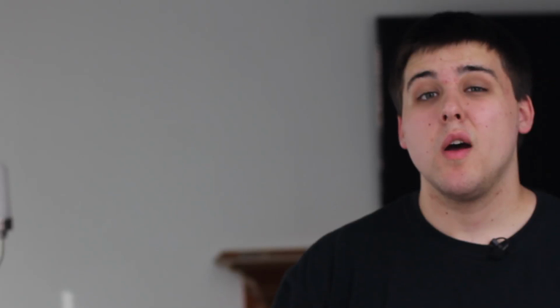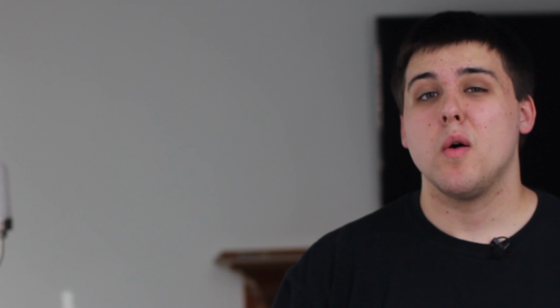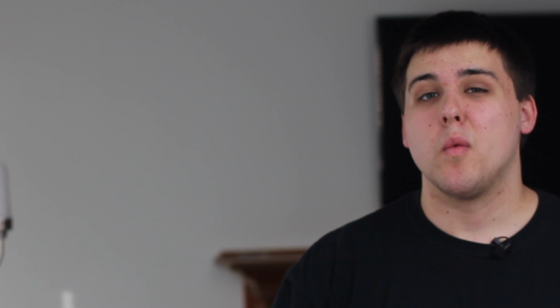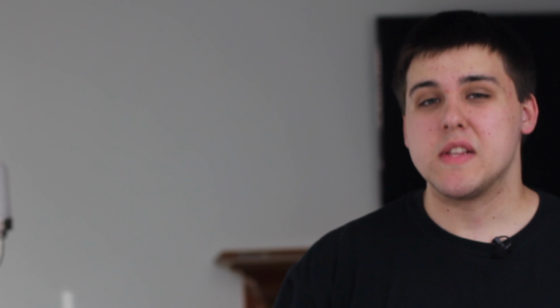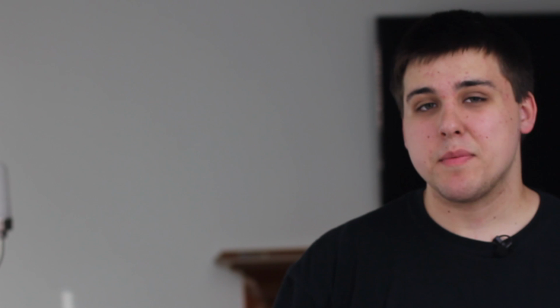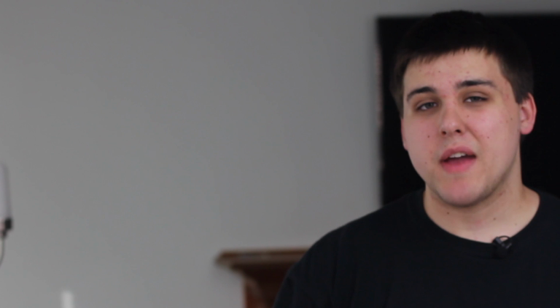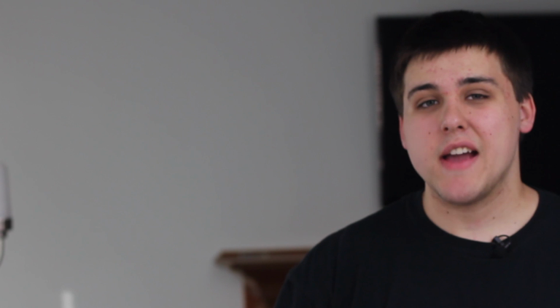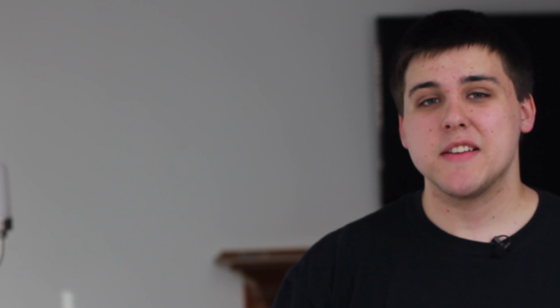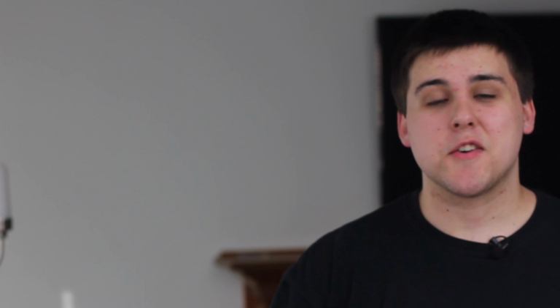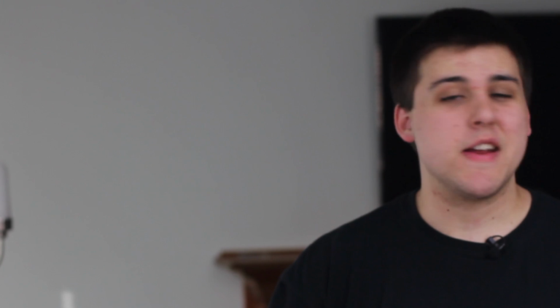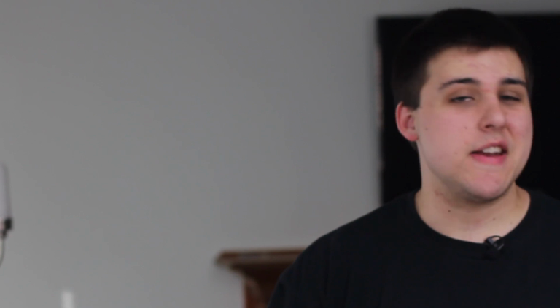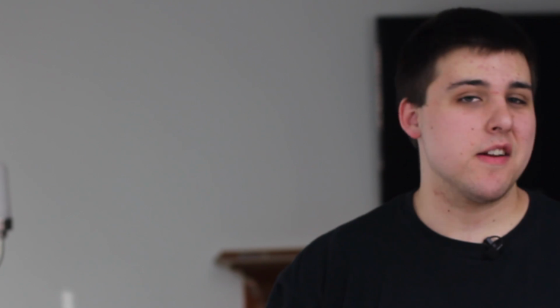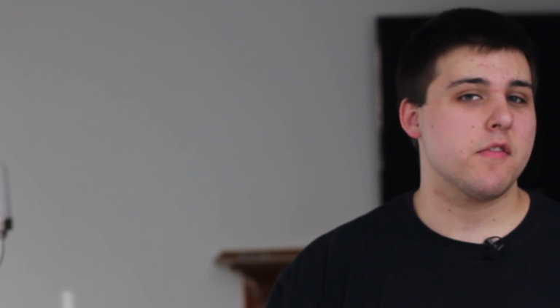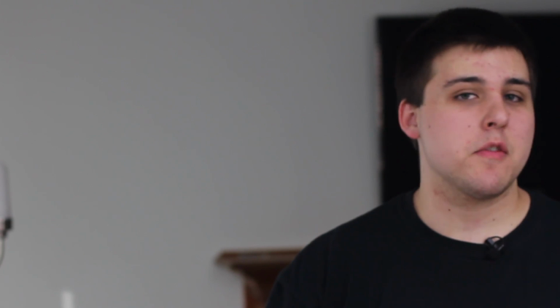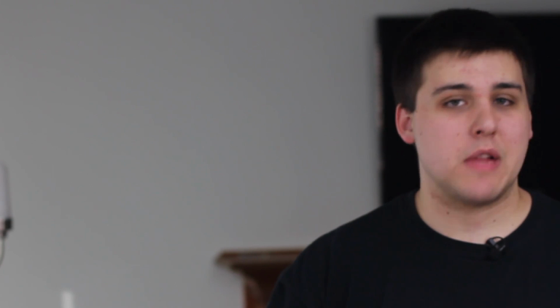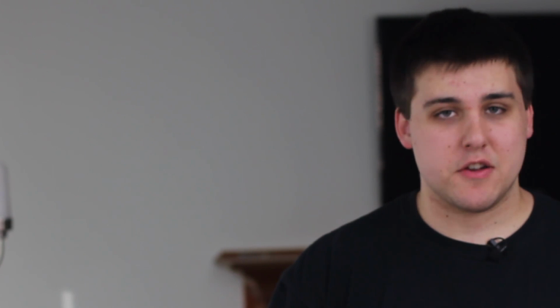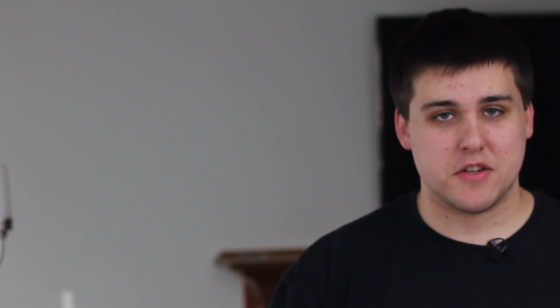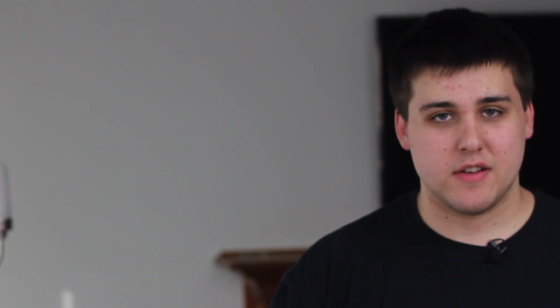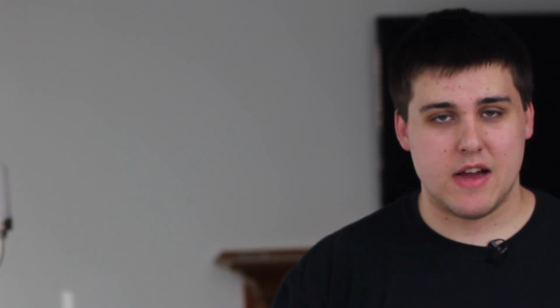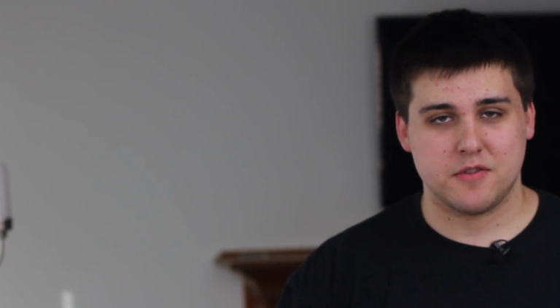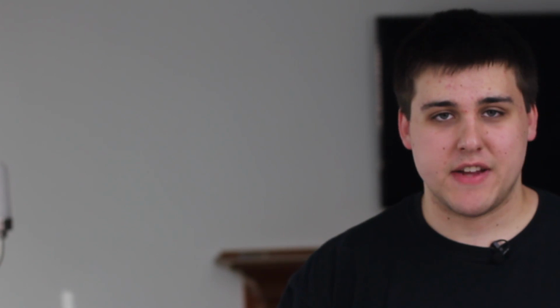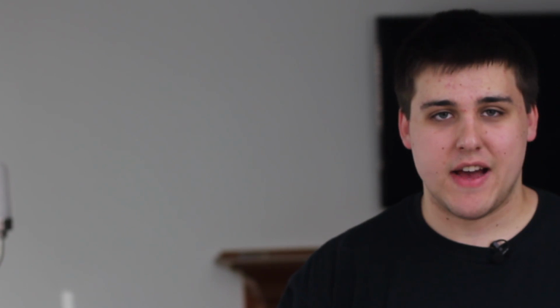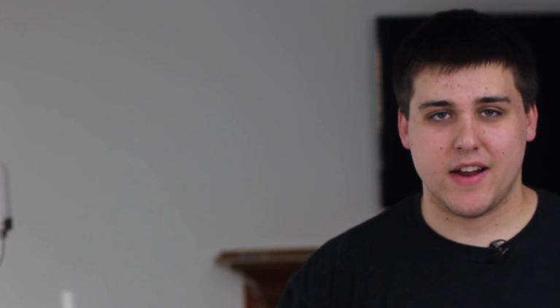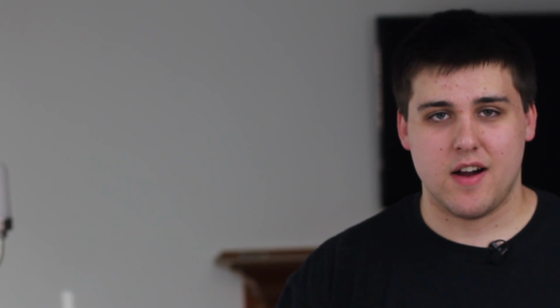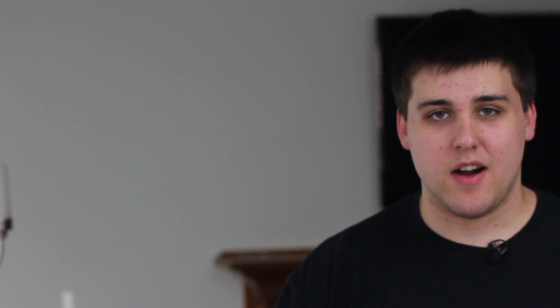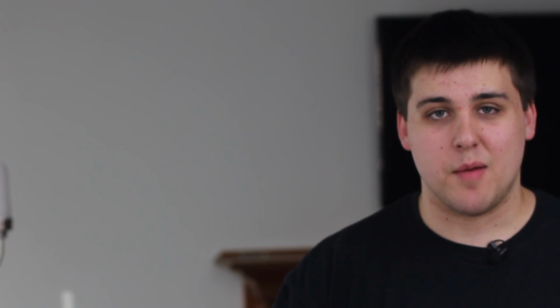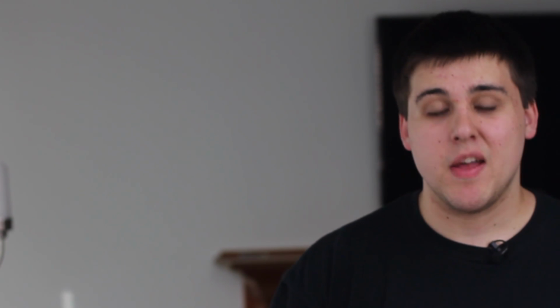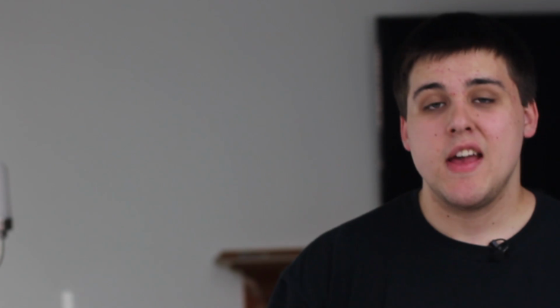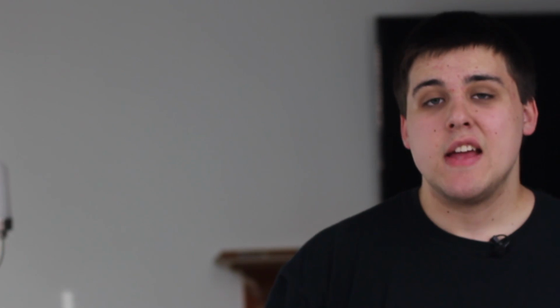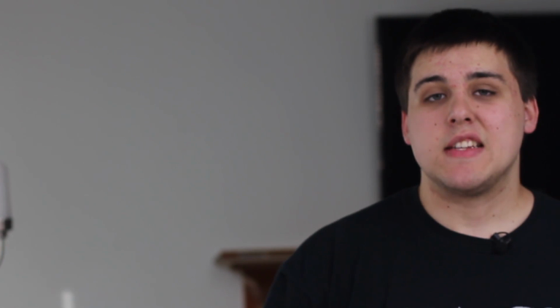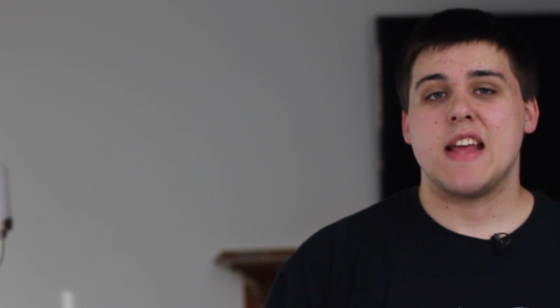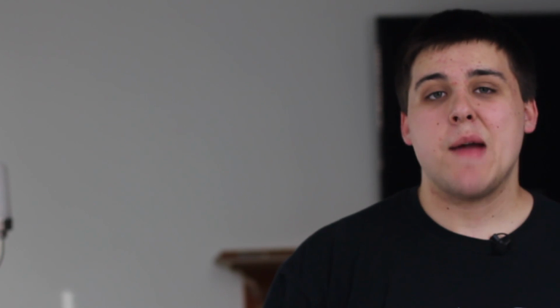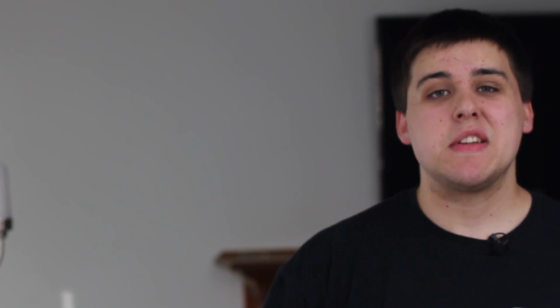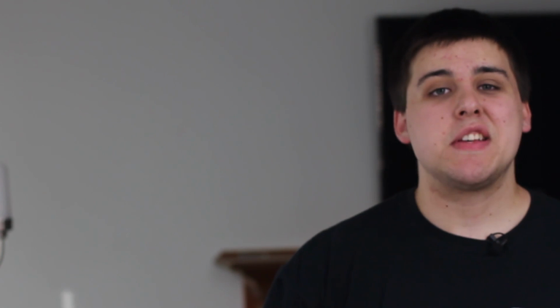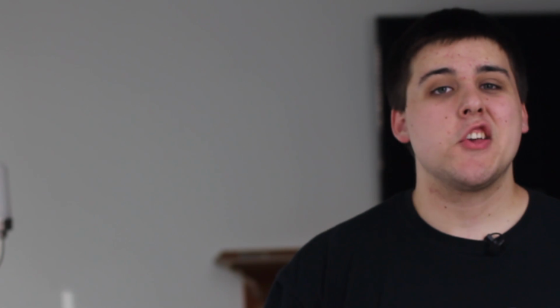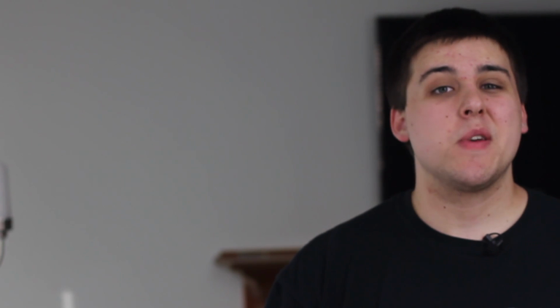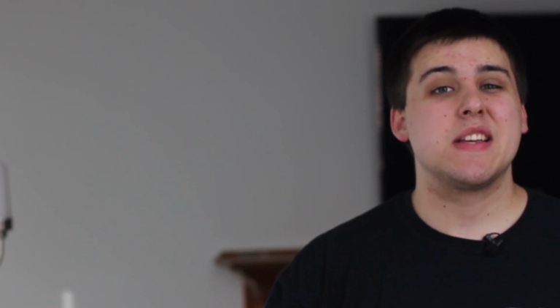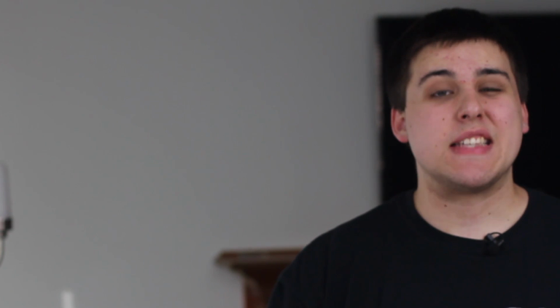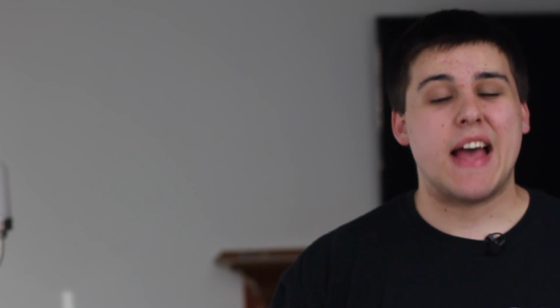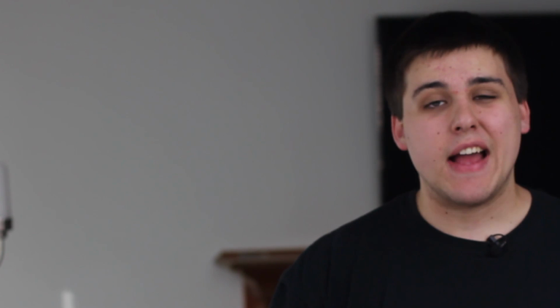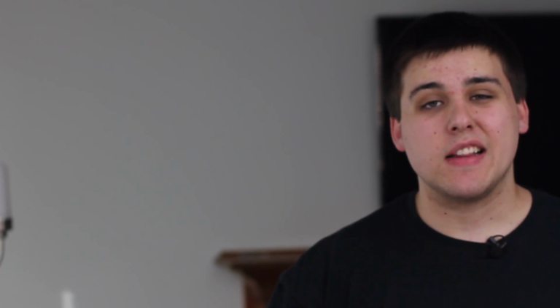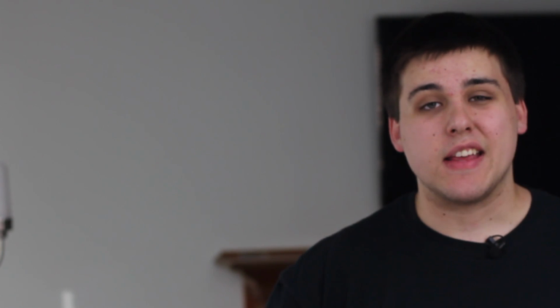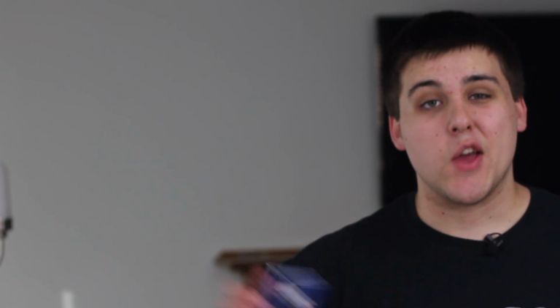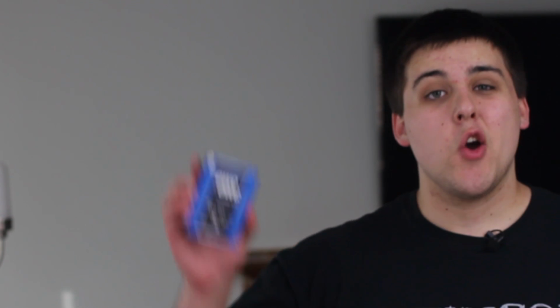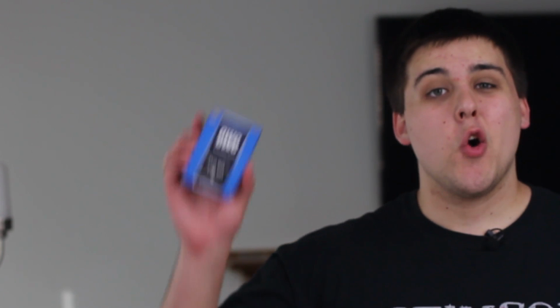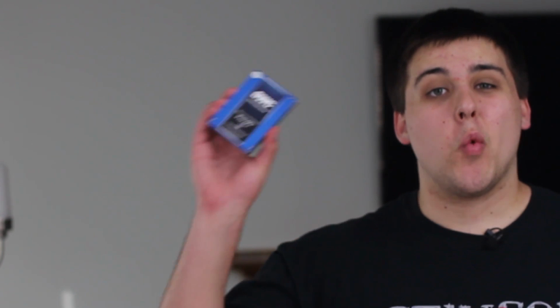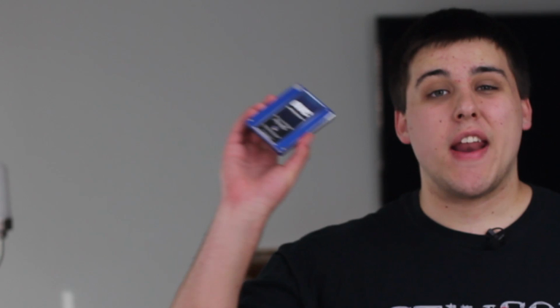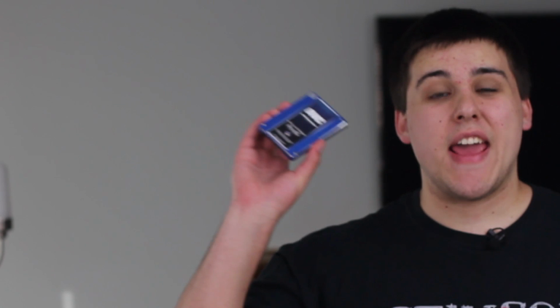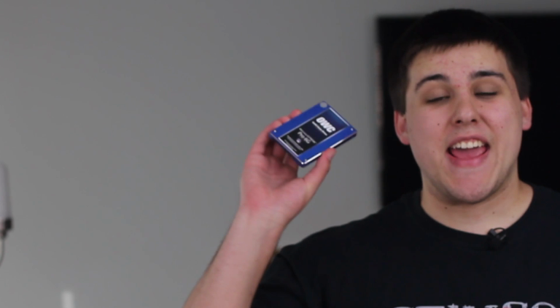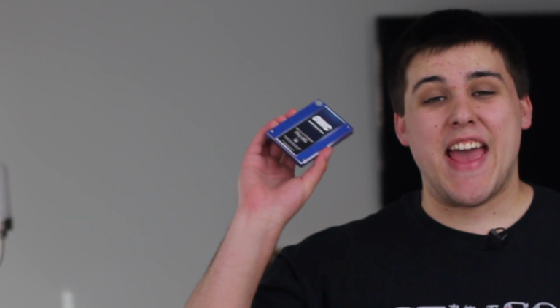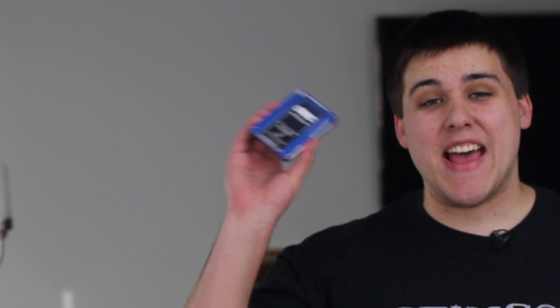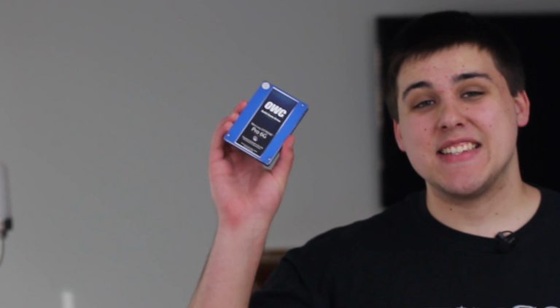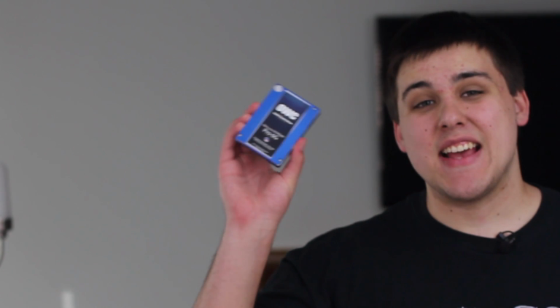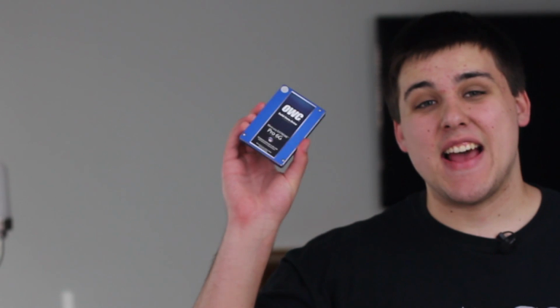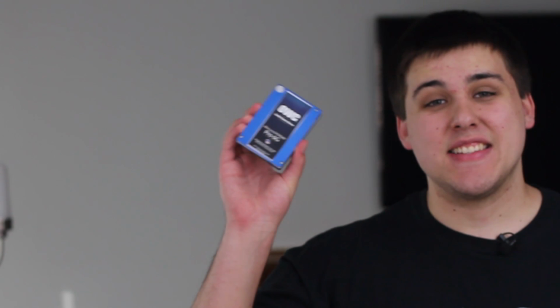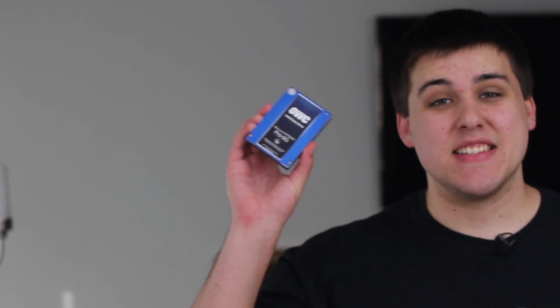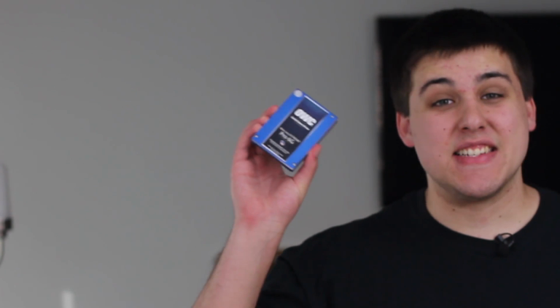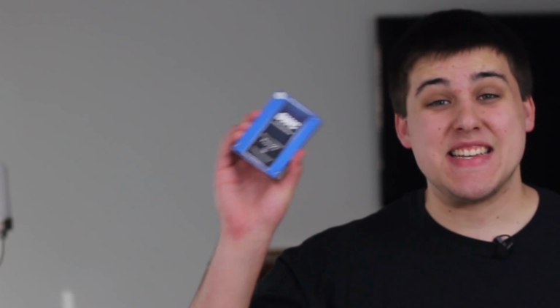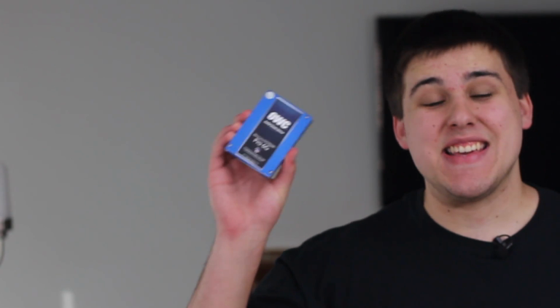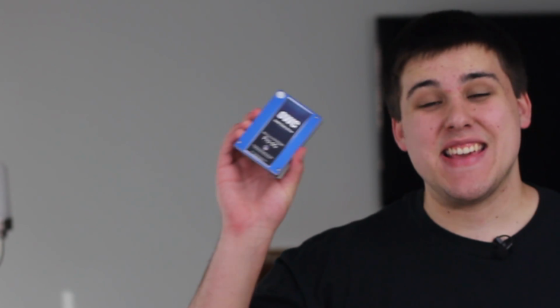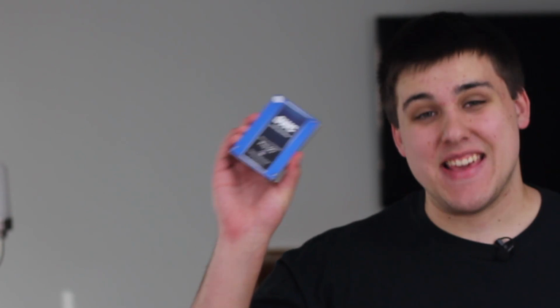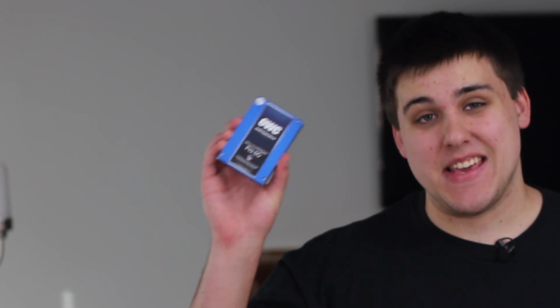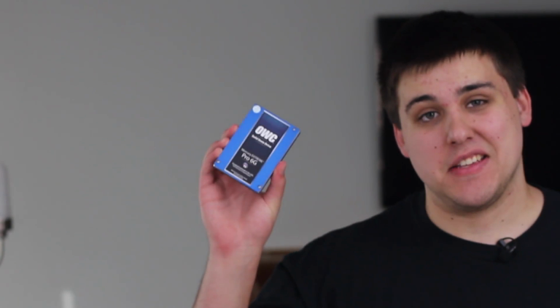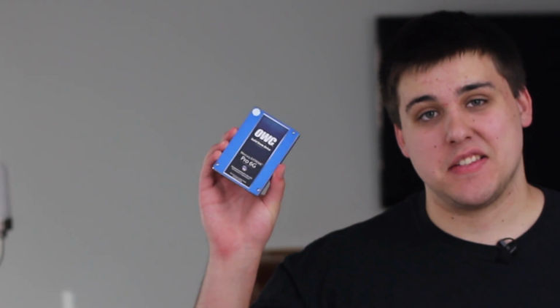What's up guys, Creighton here from logiclounge.com. Today I'm going to tell you exactly what a SSD is.